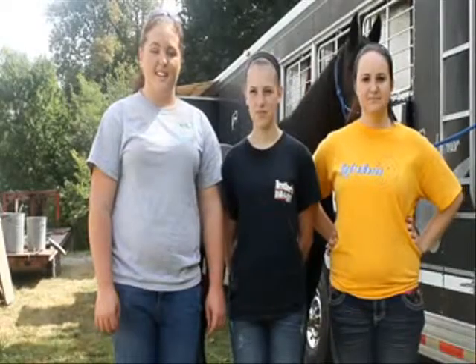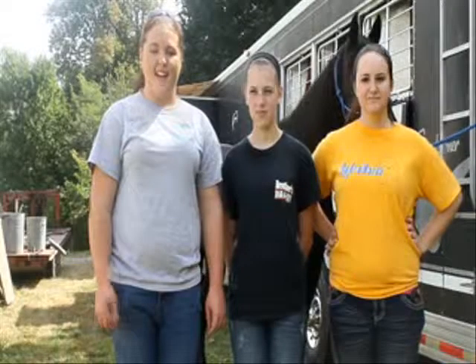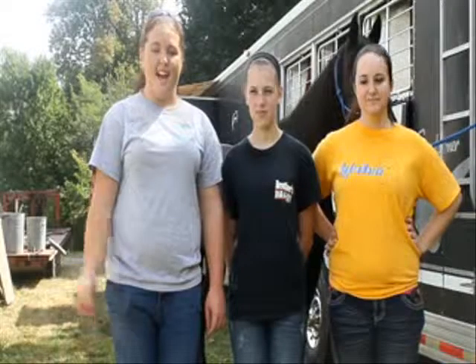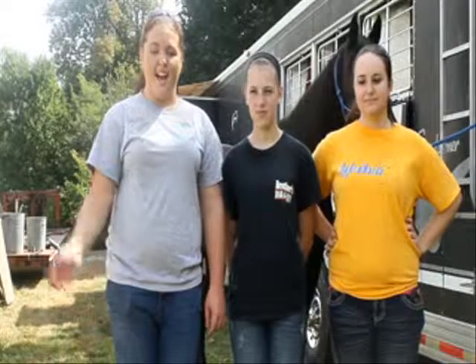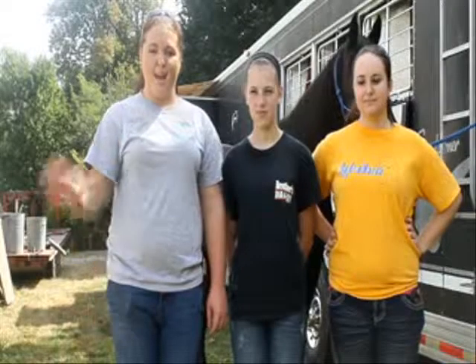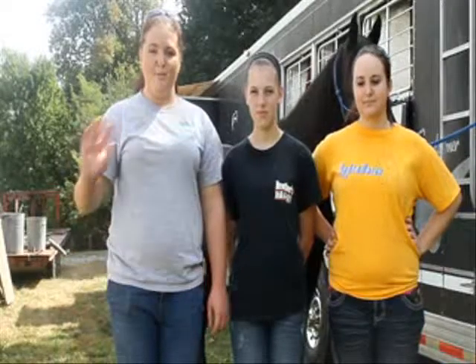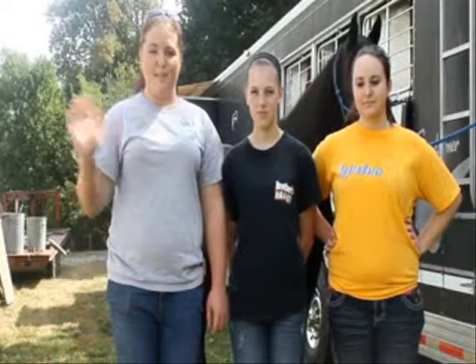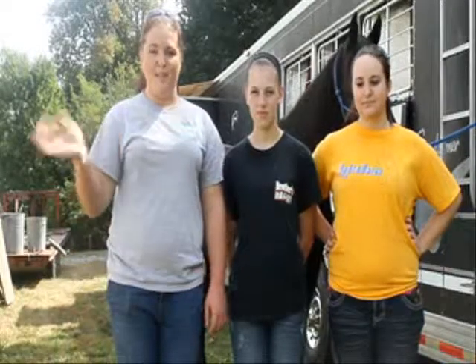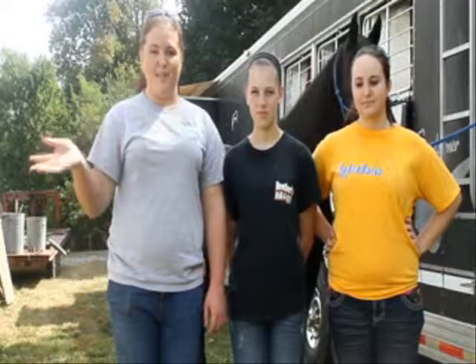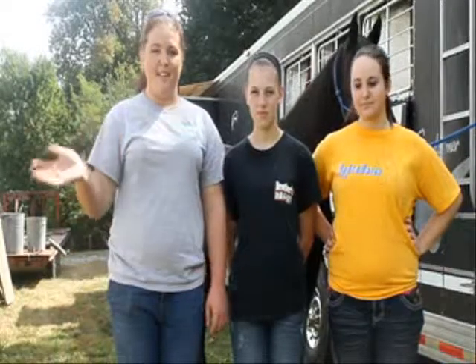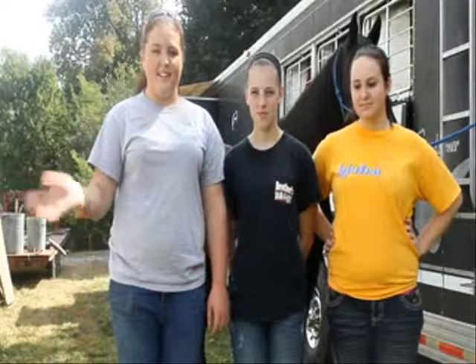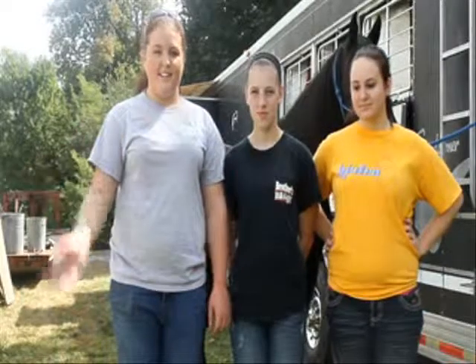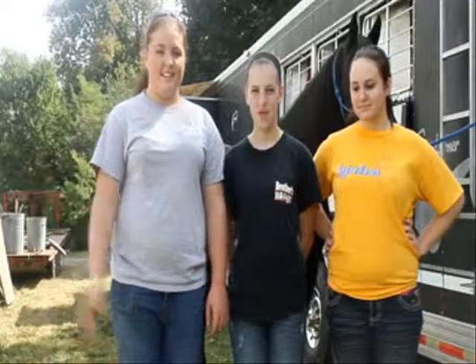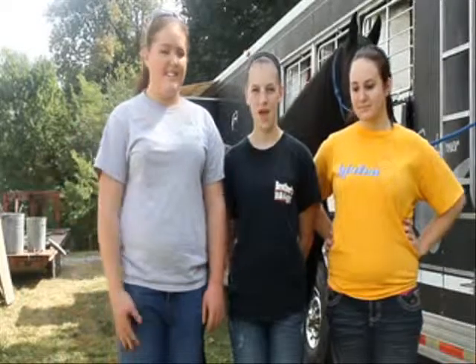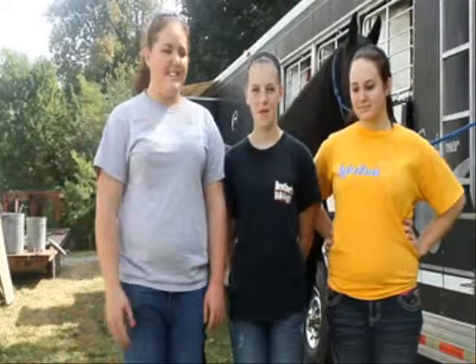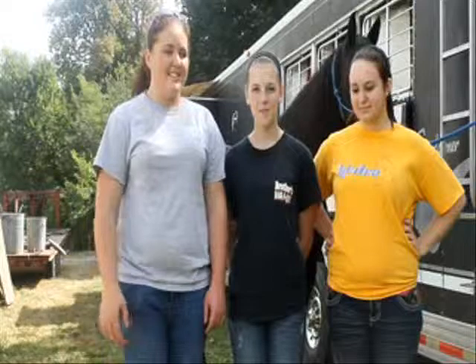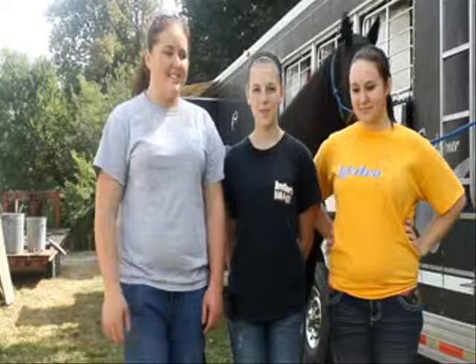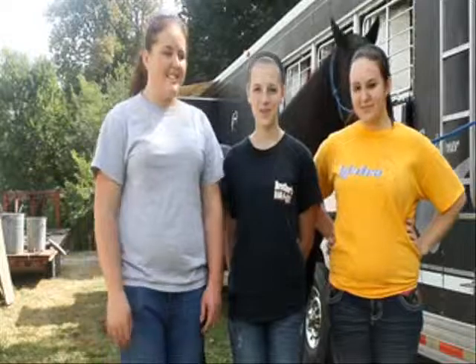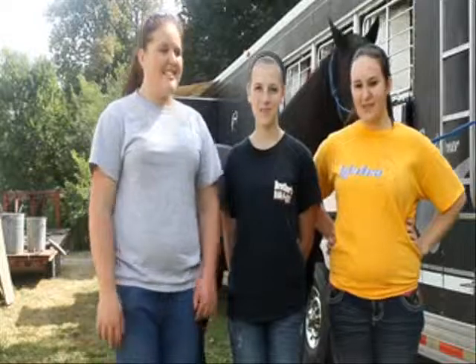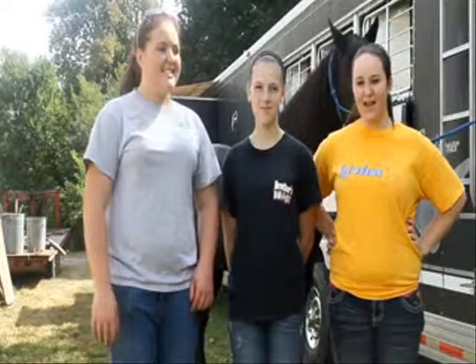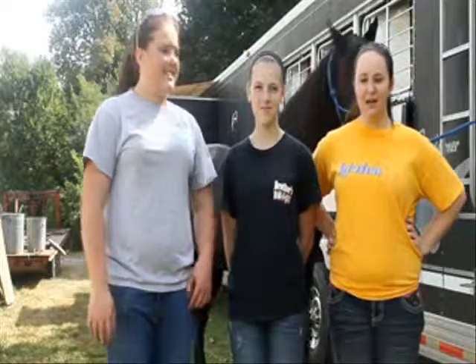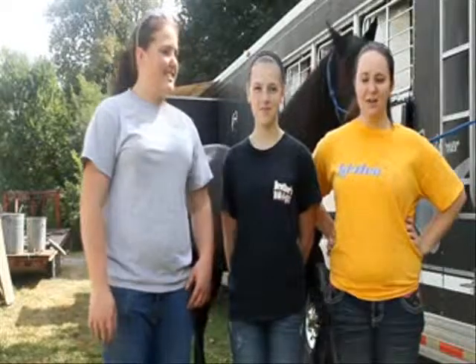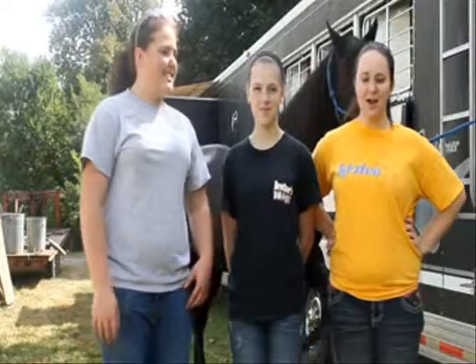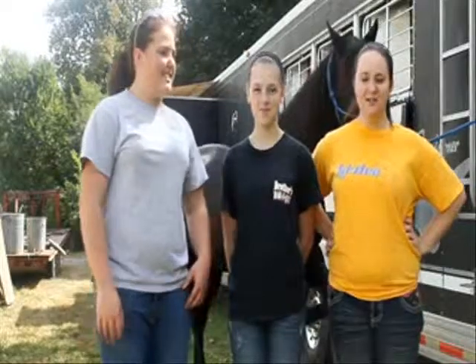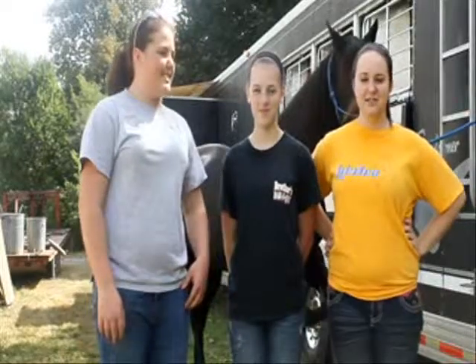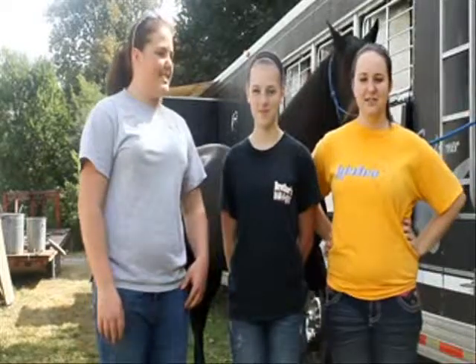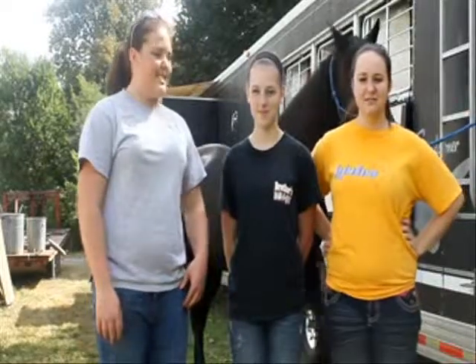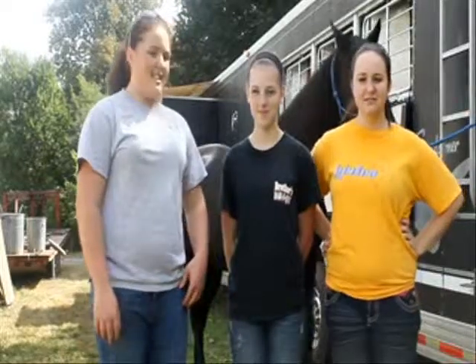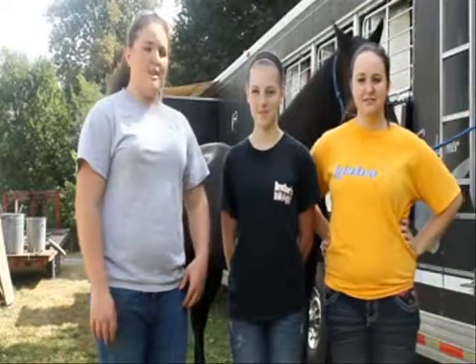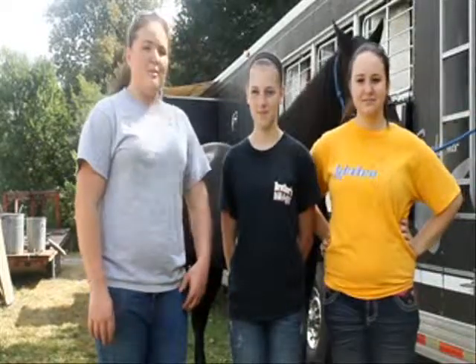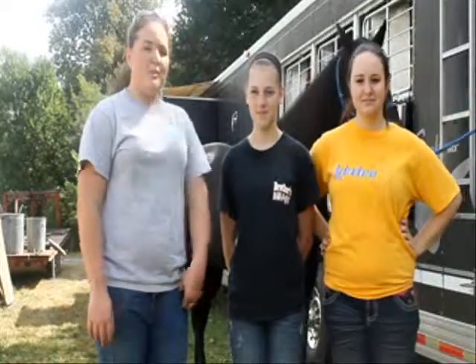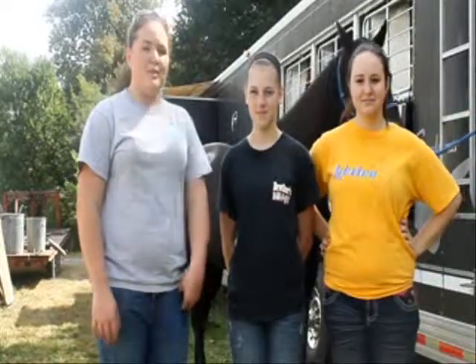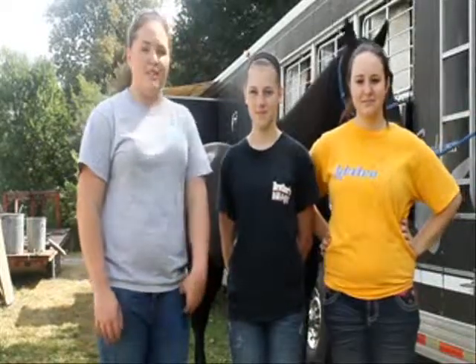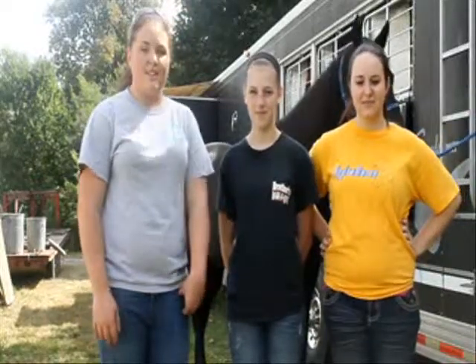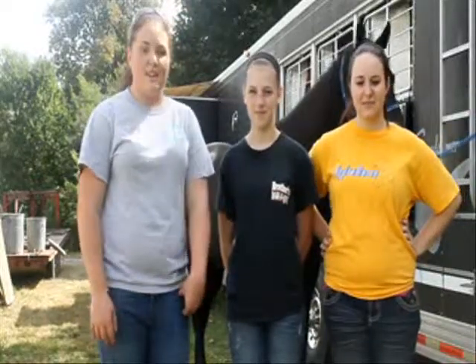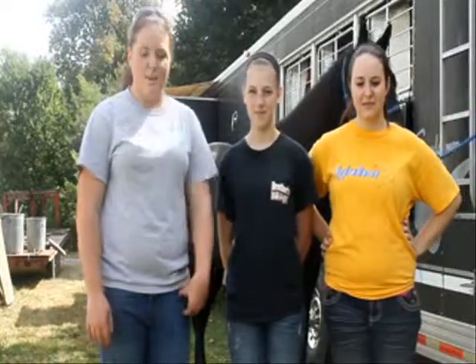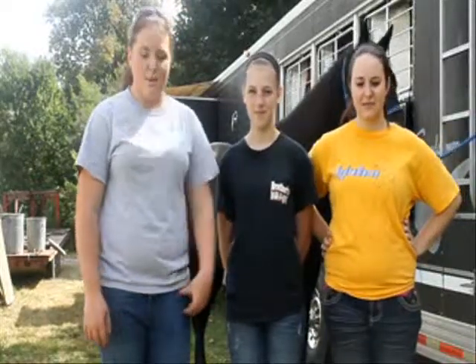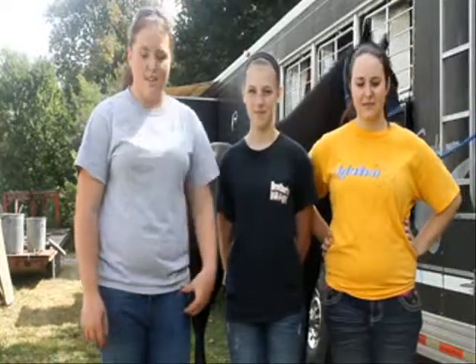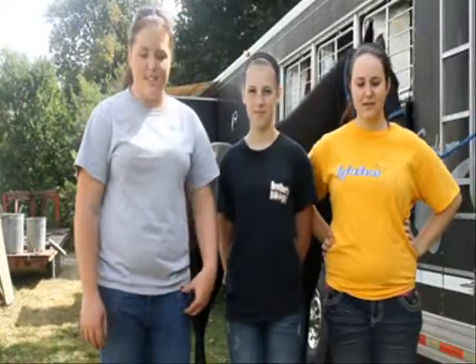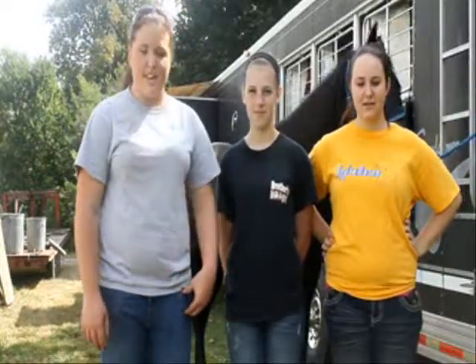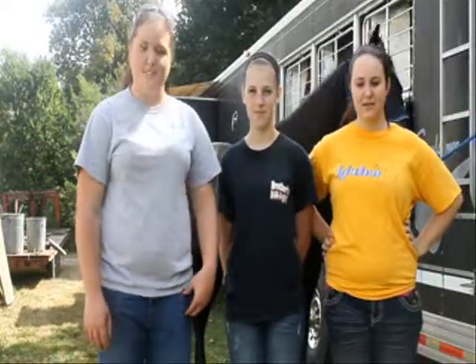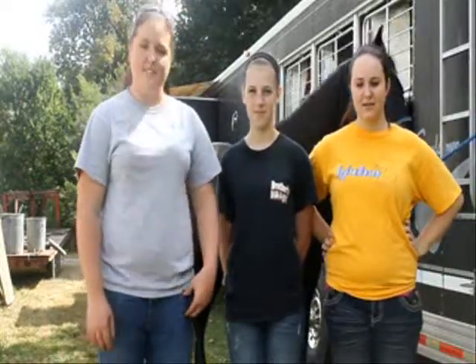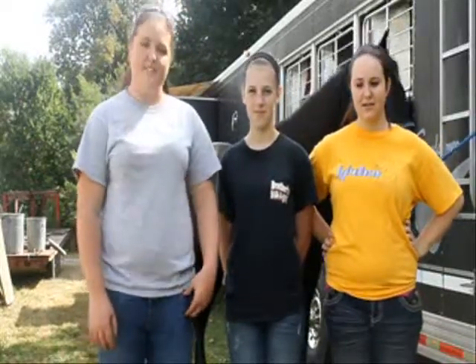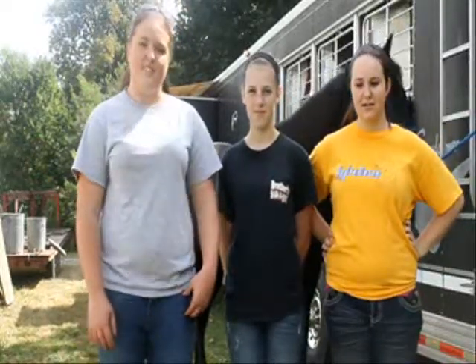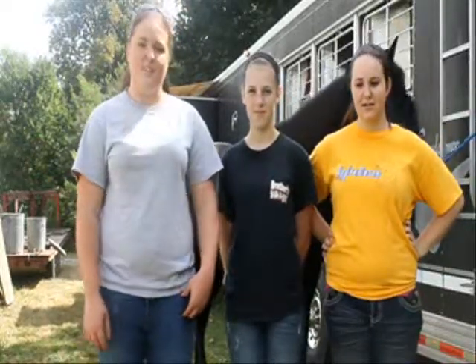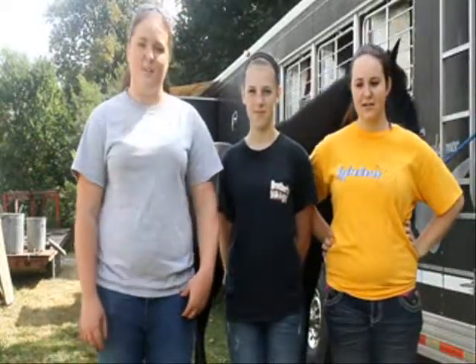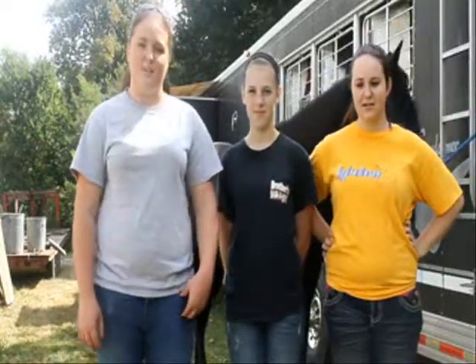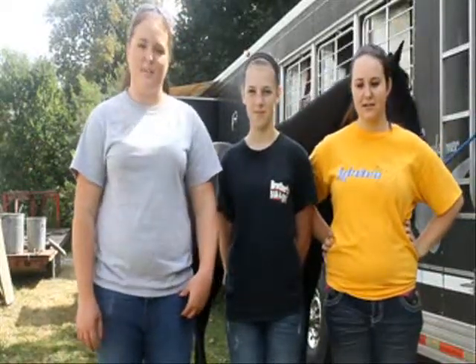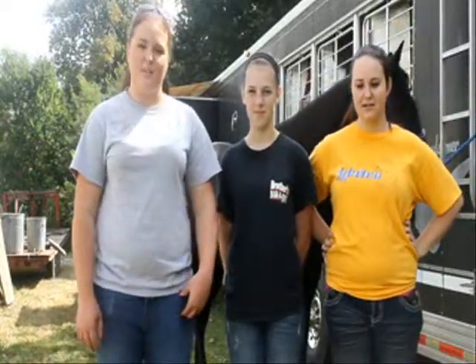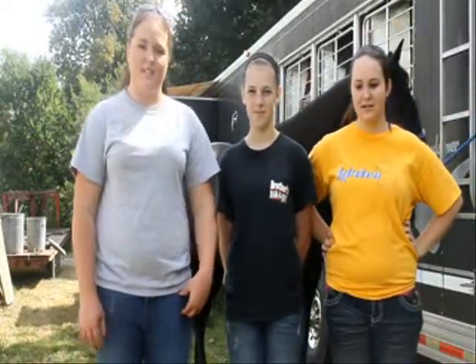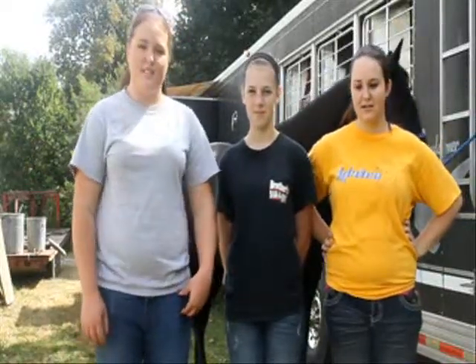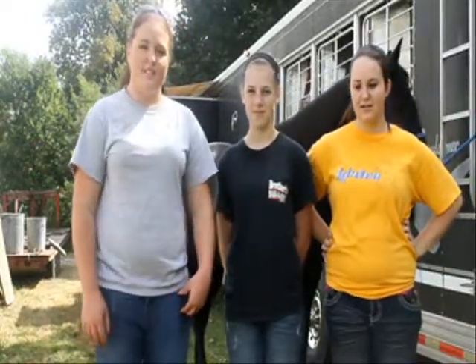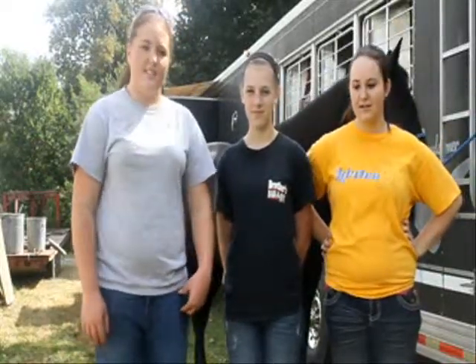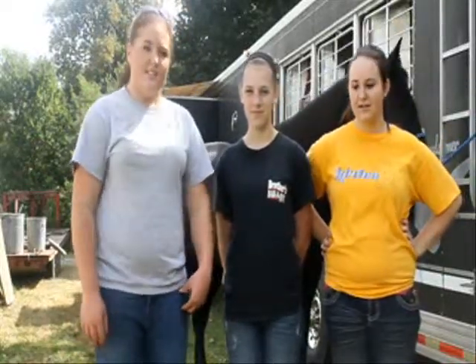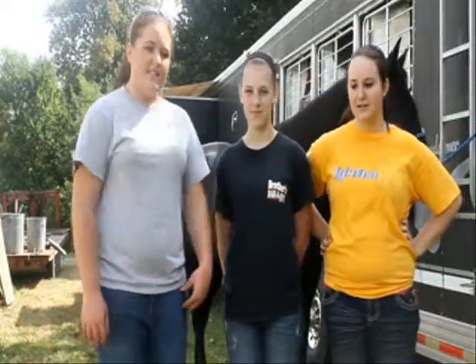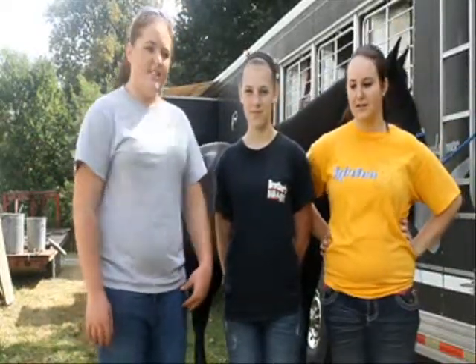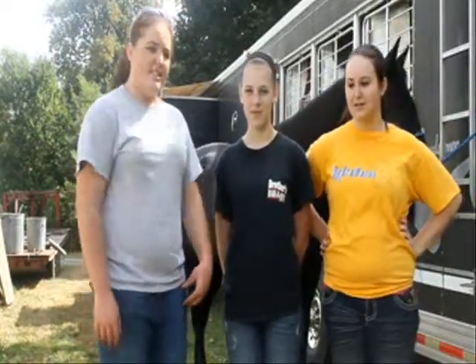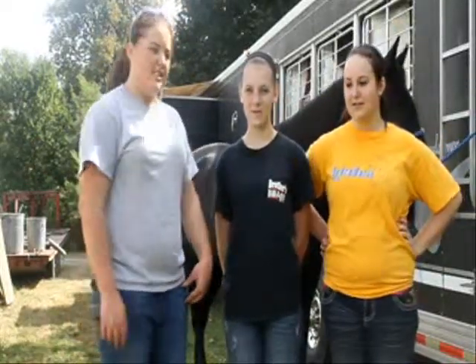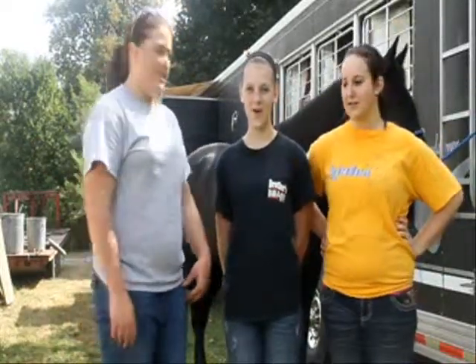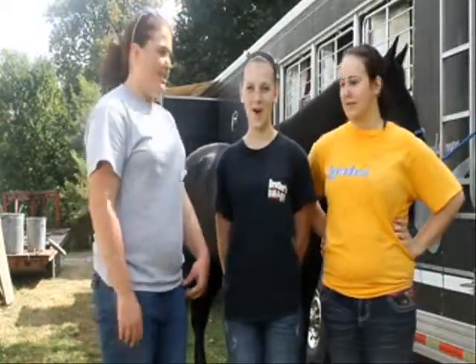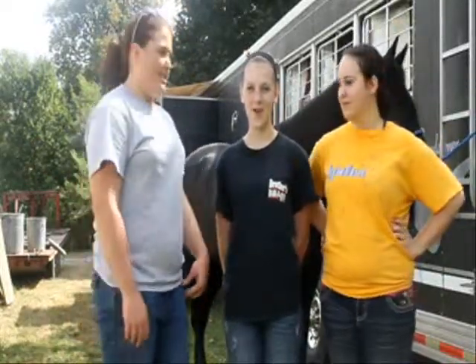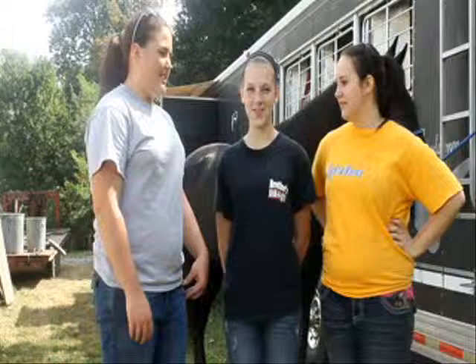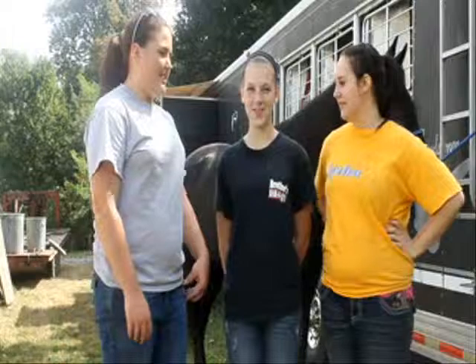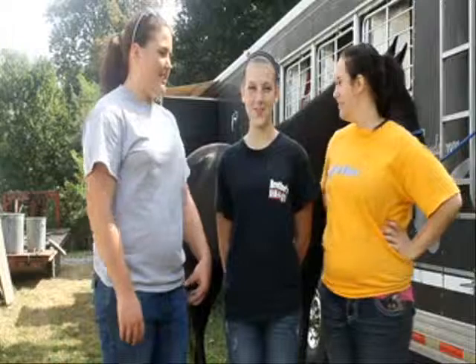Hi, I'm Shelby. I'm Lindsey. I'm Kirsten. And we're doing our horse safety video. It's going to be awesome.